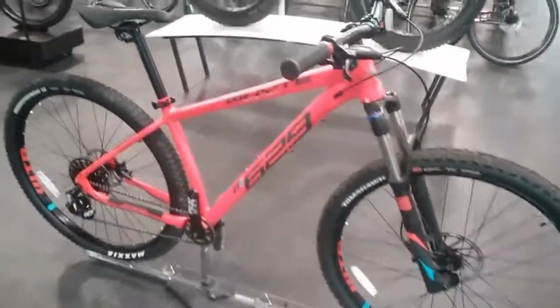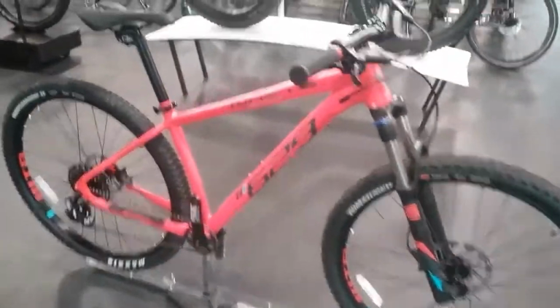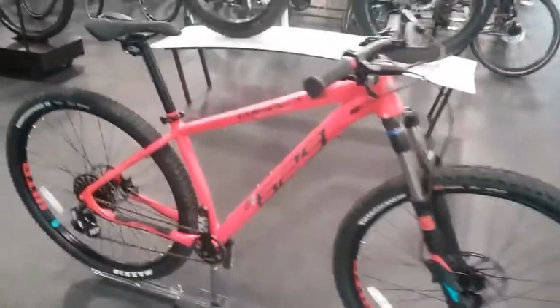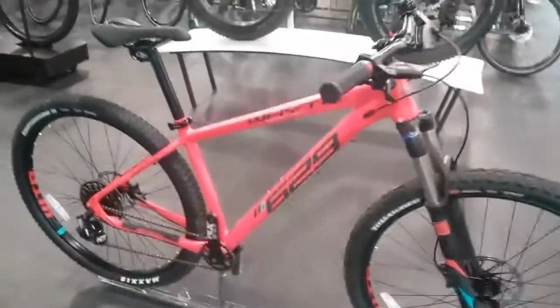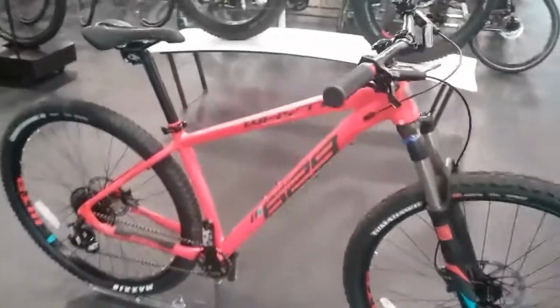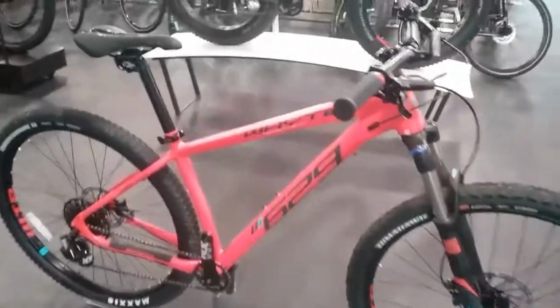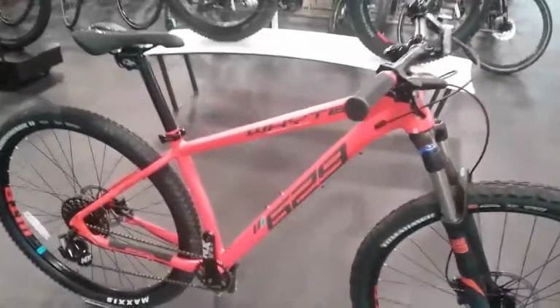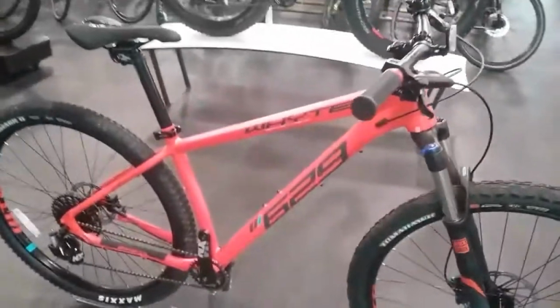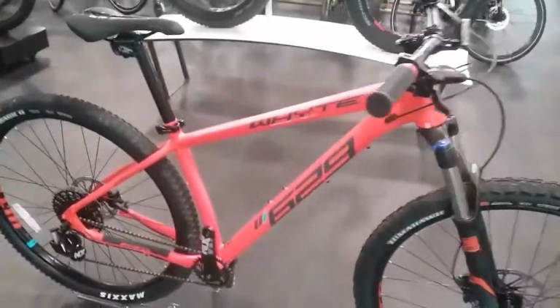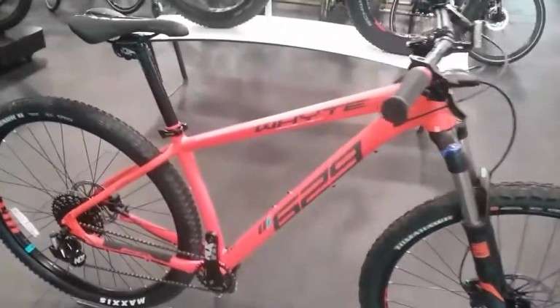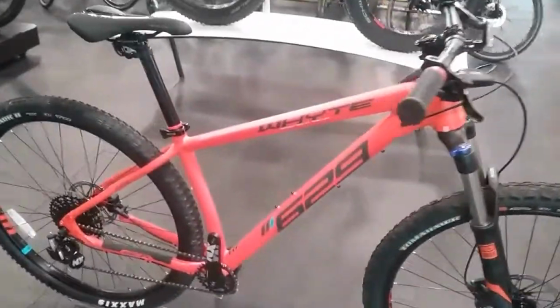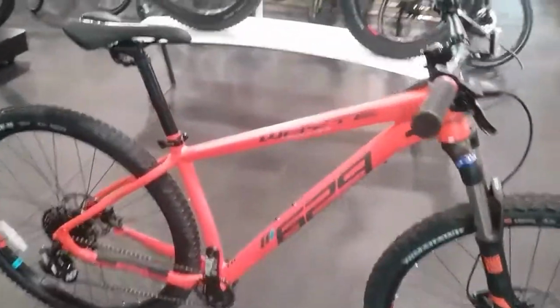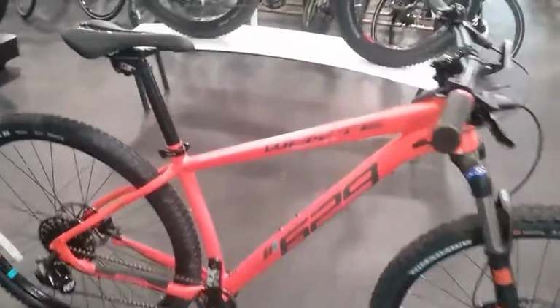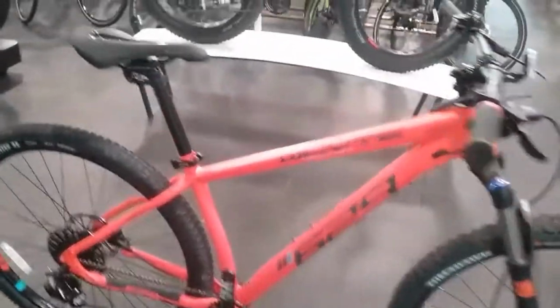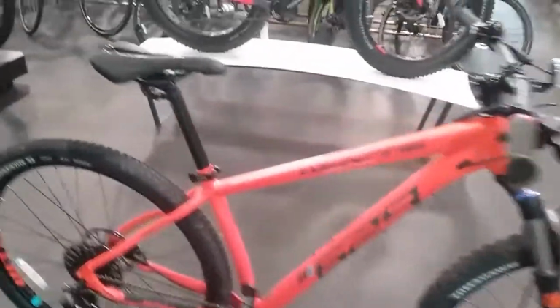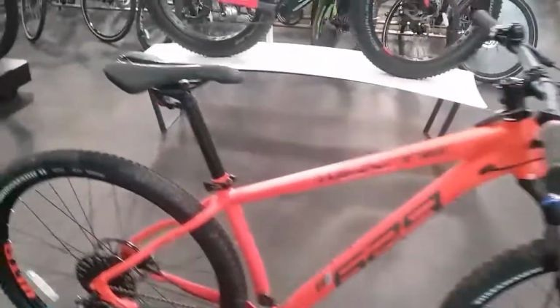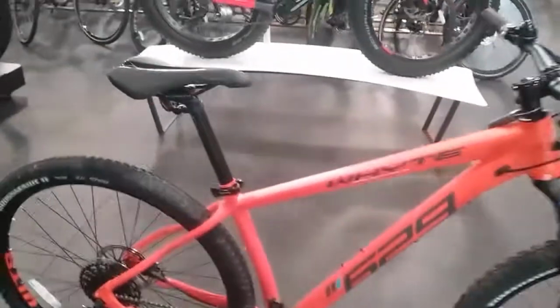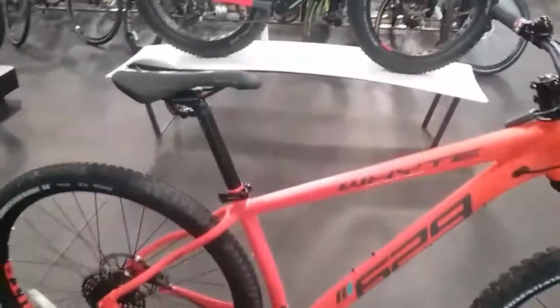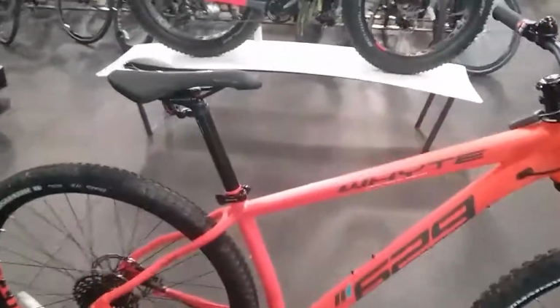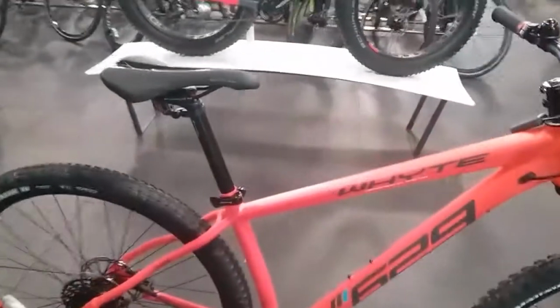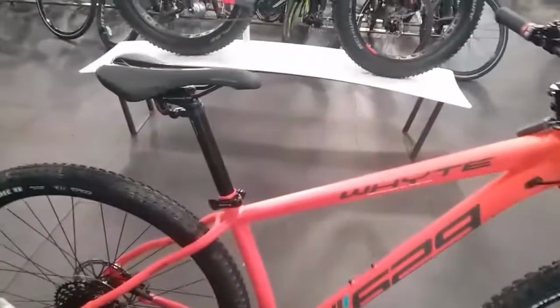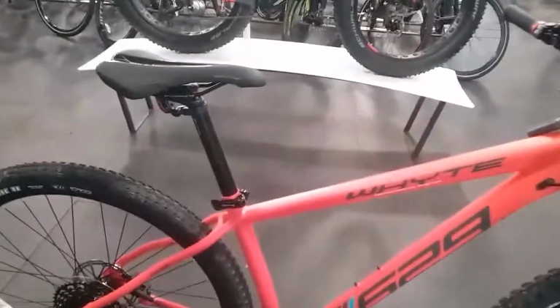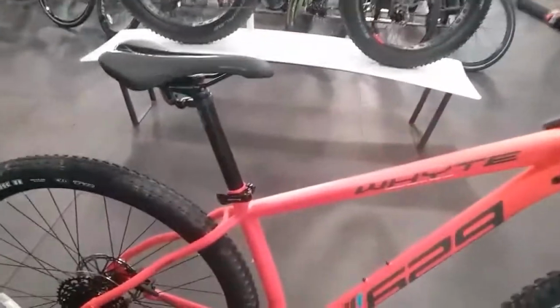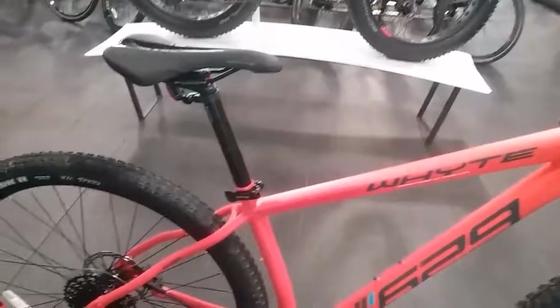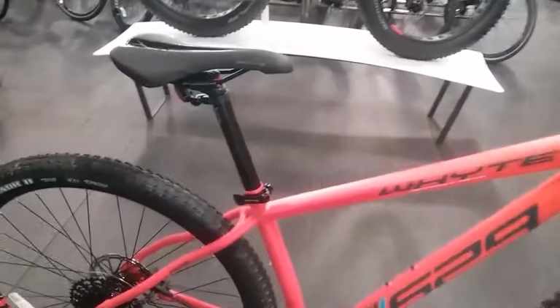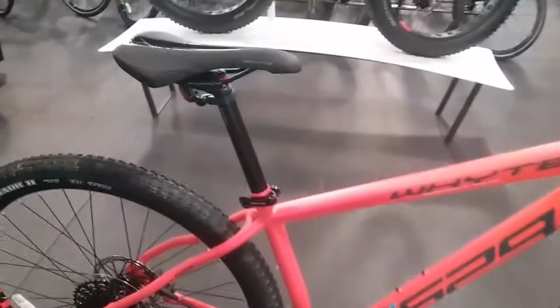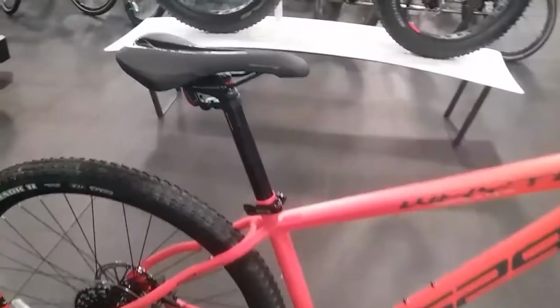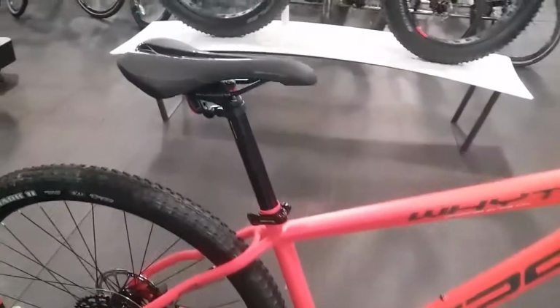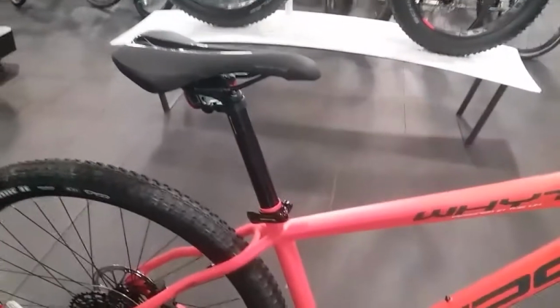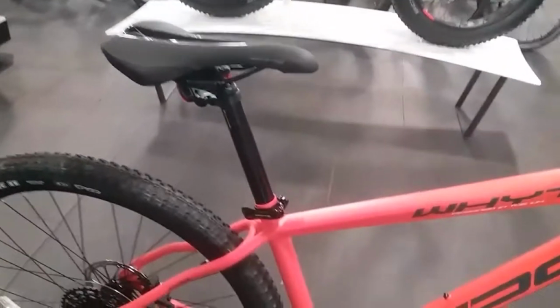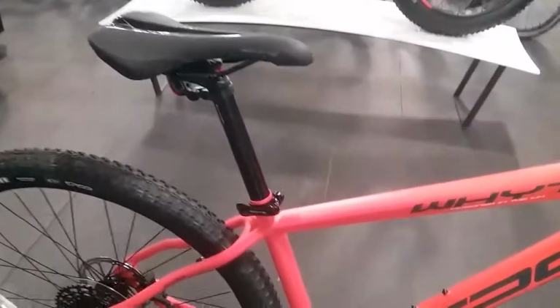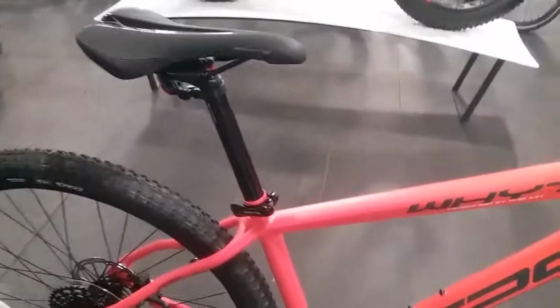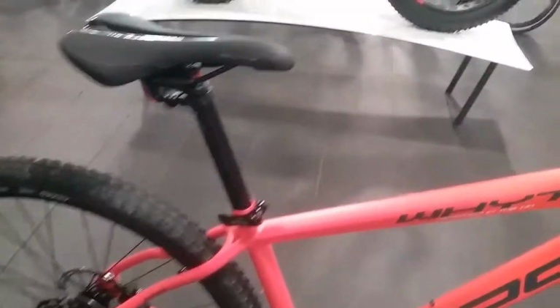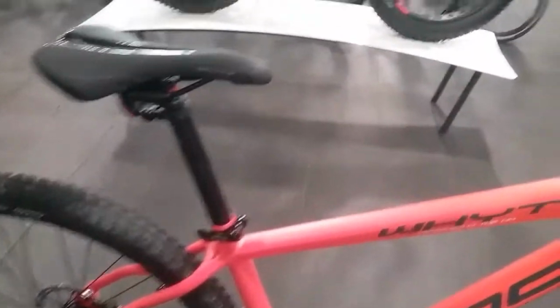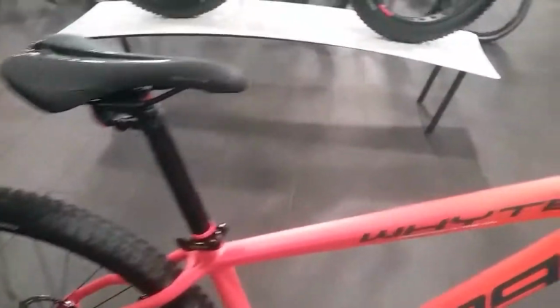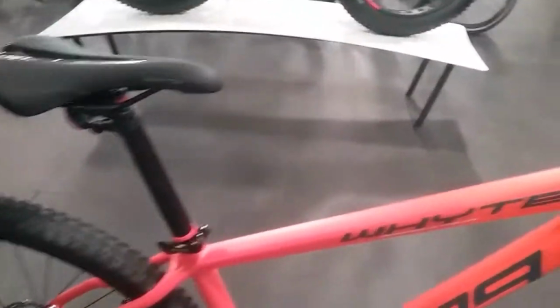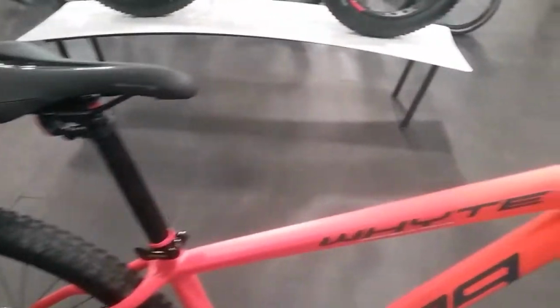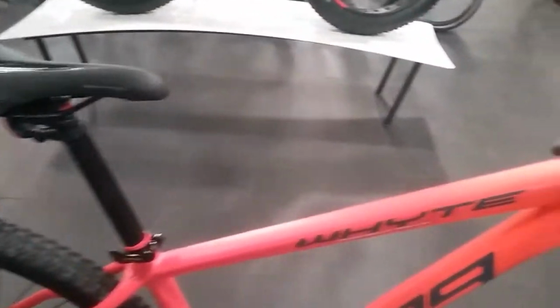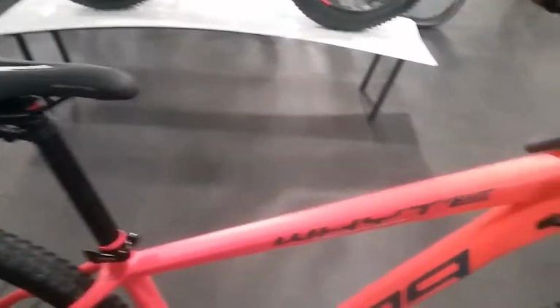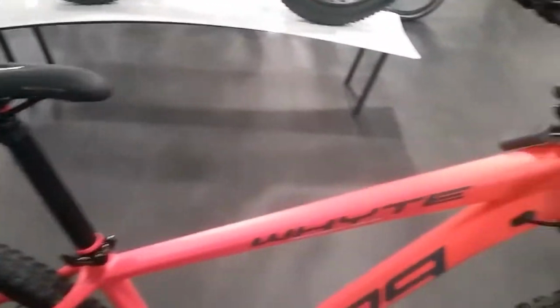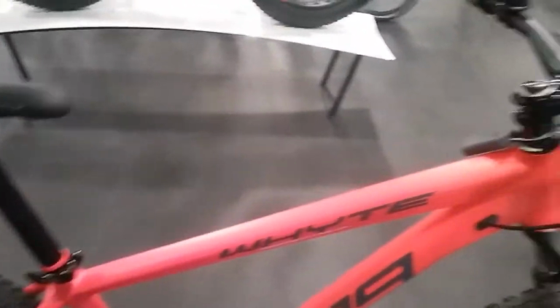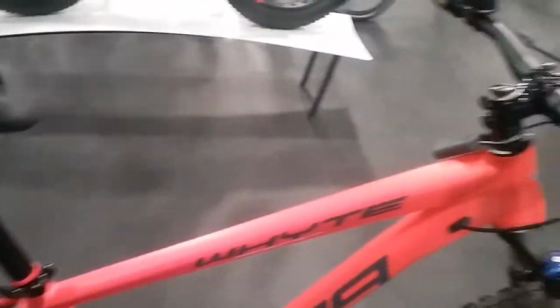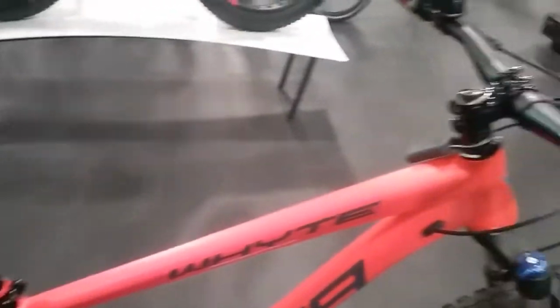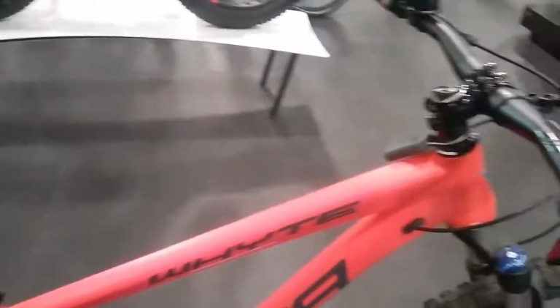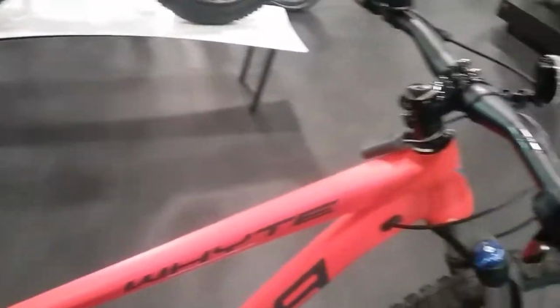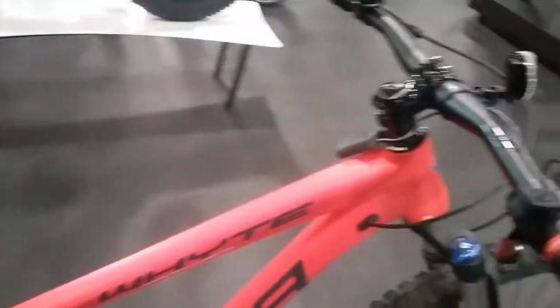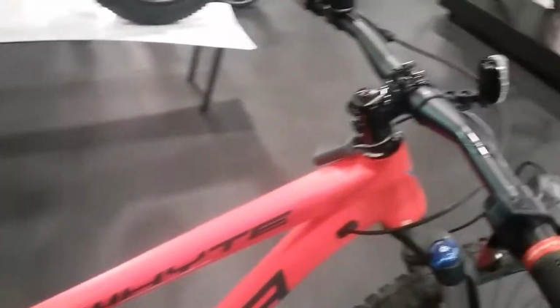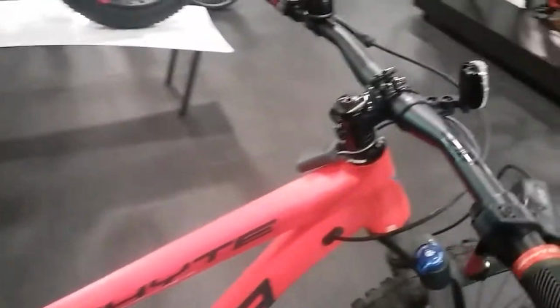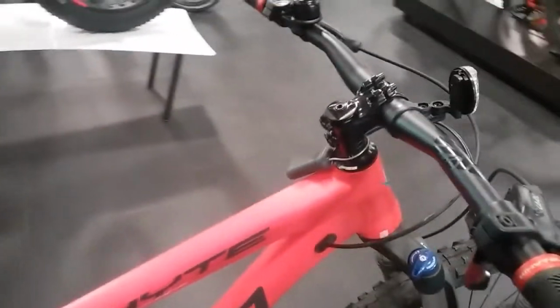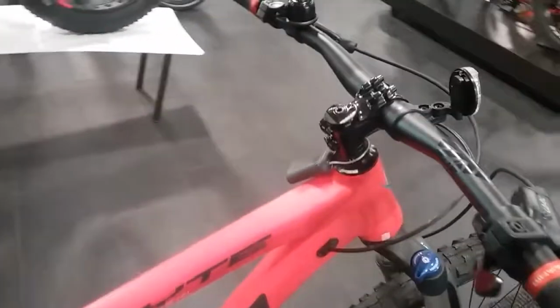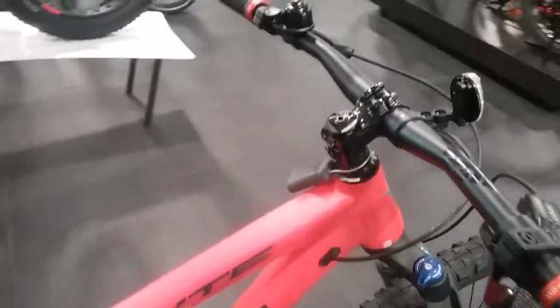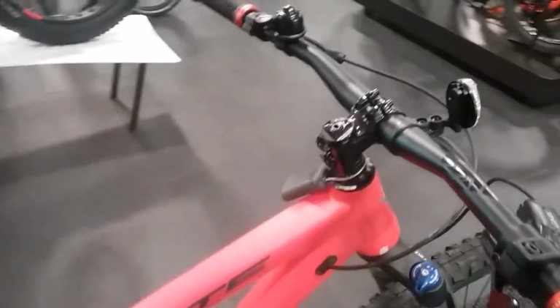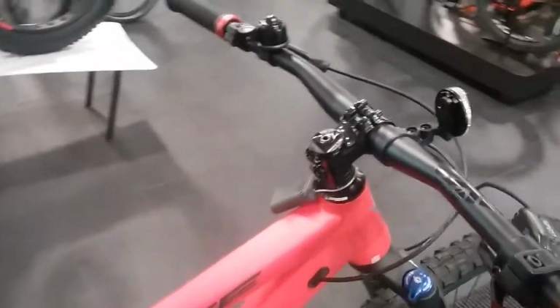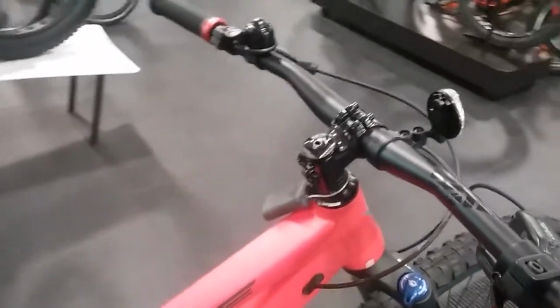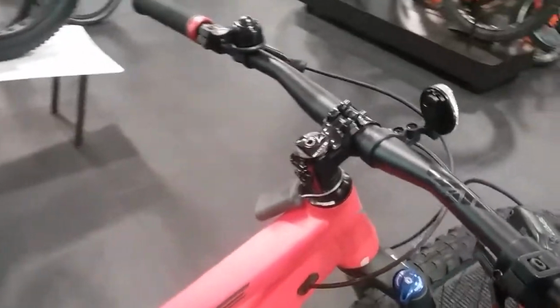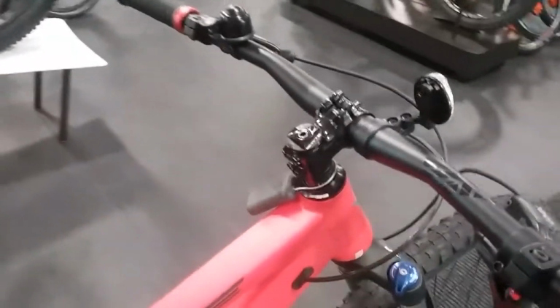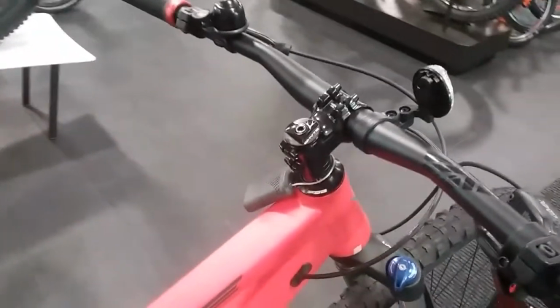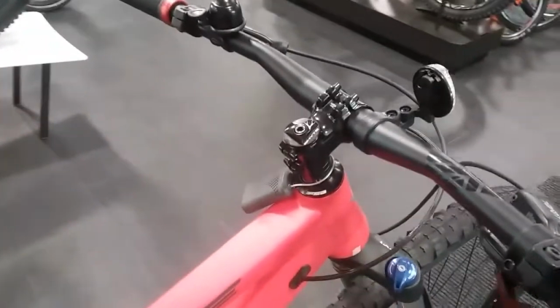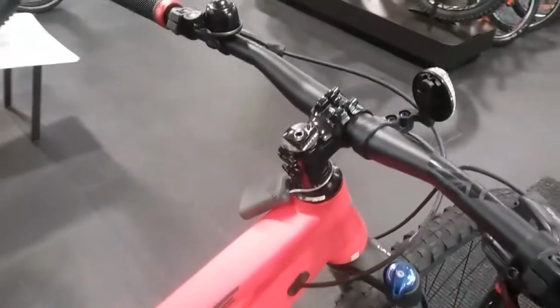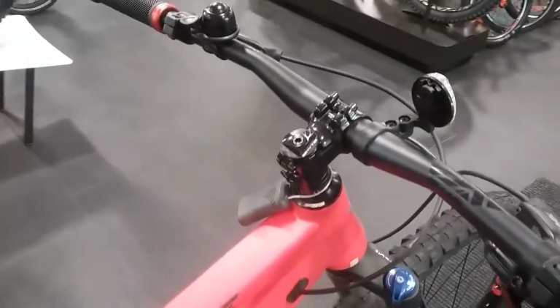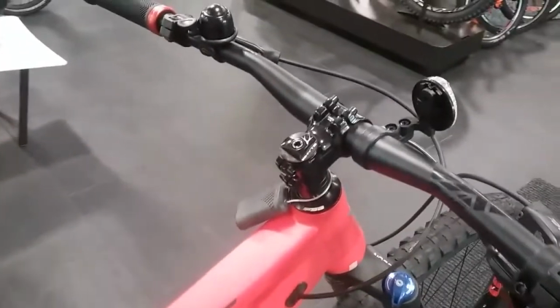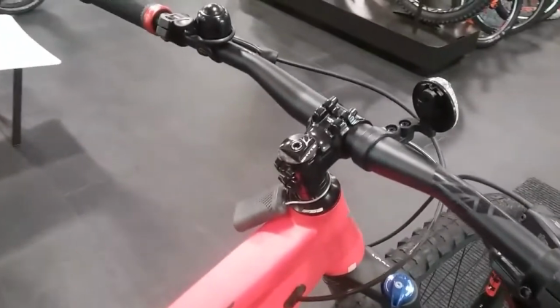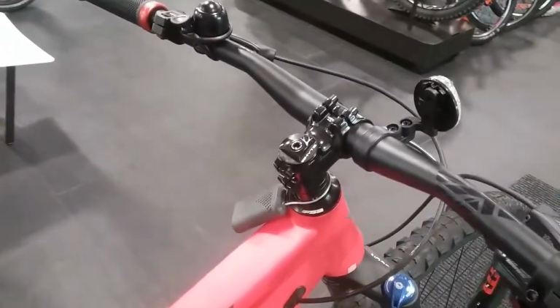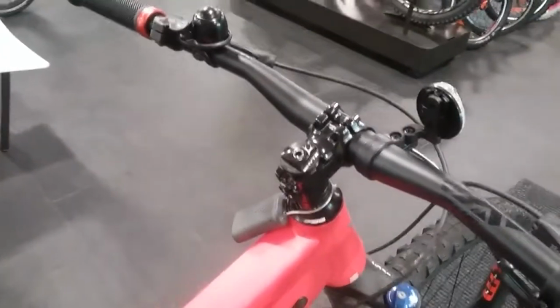It's finished off with the white seat post and saddle, and white own handlebars and stem.